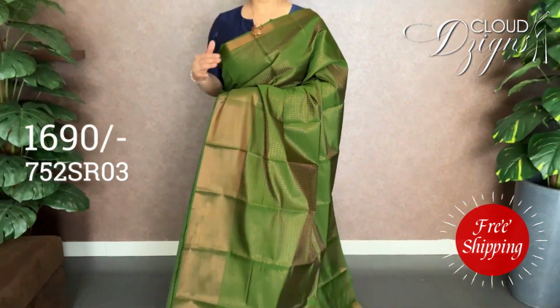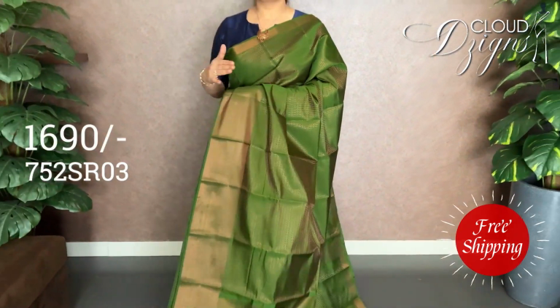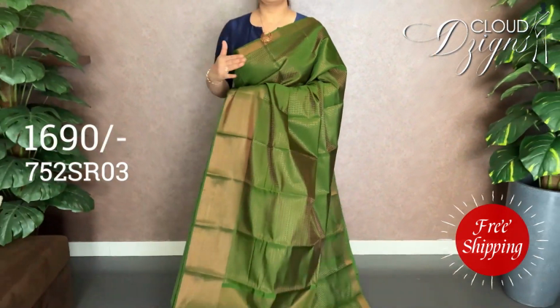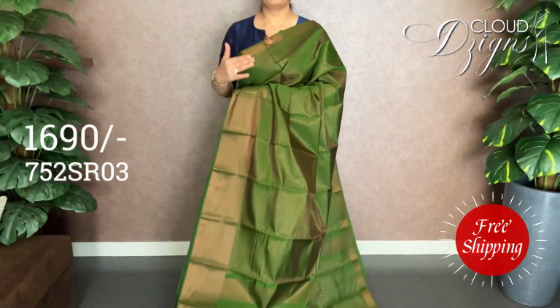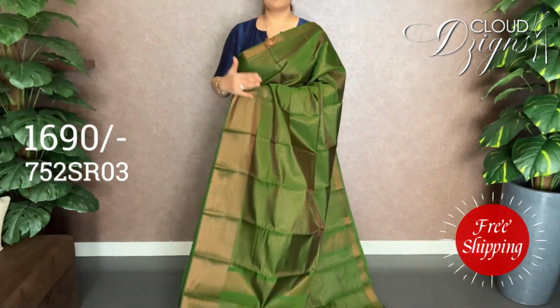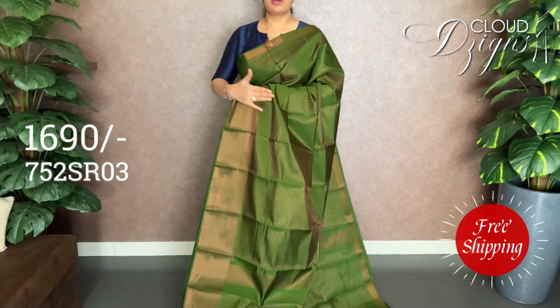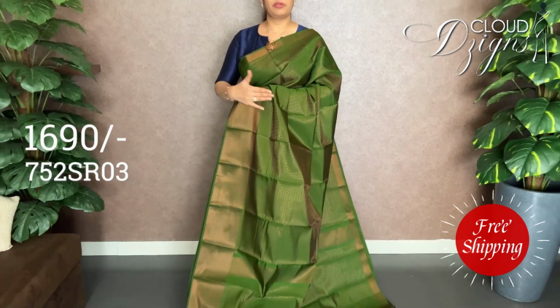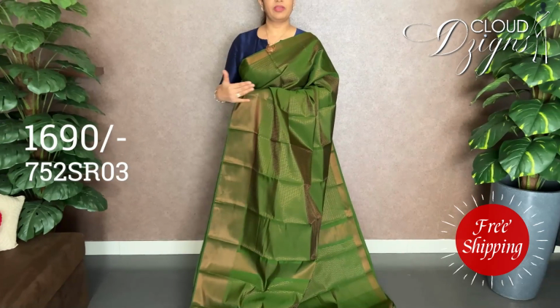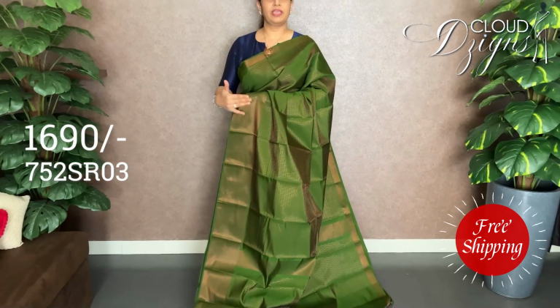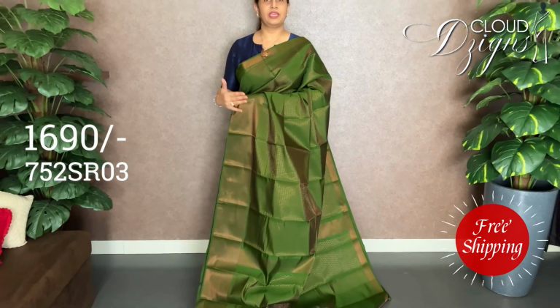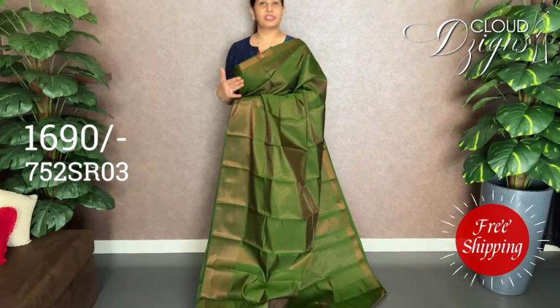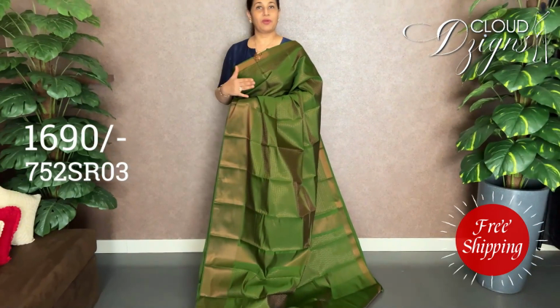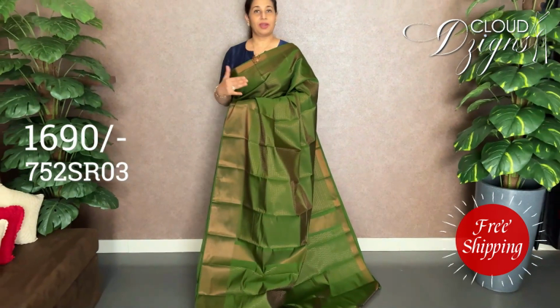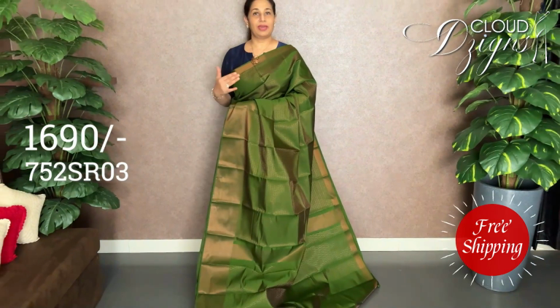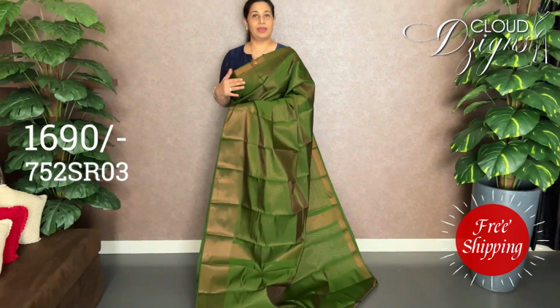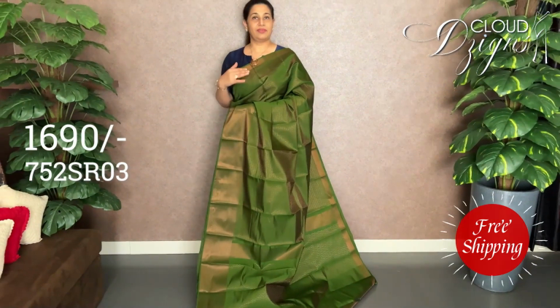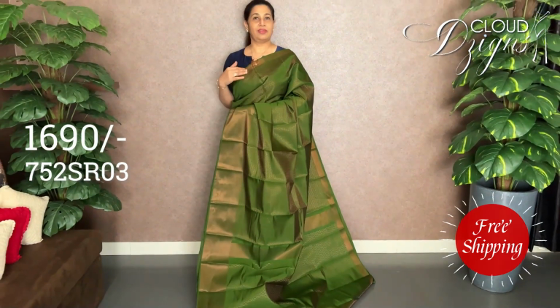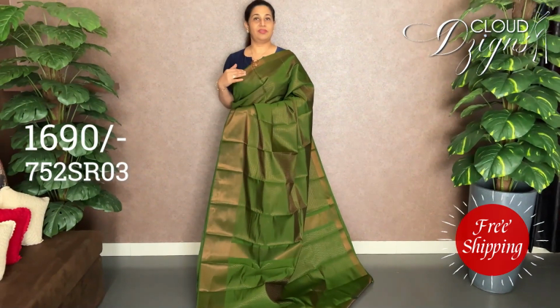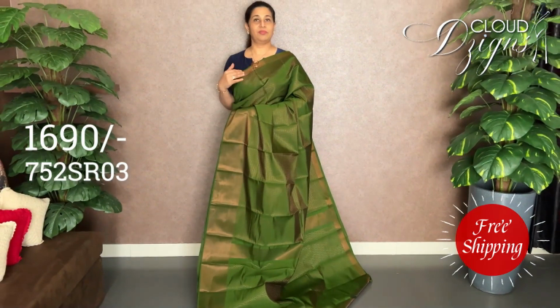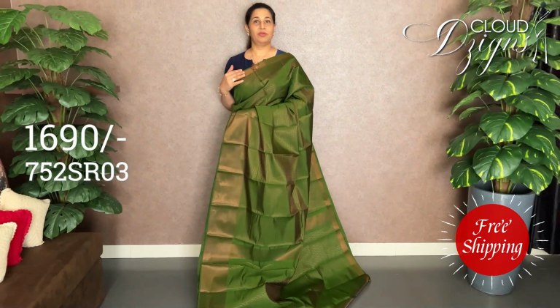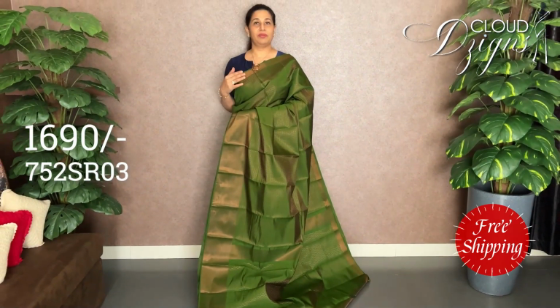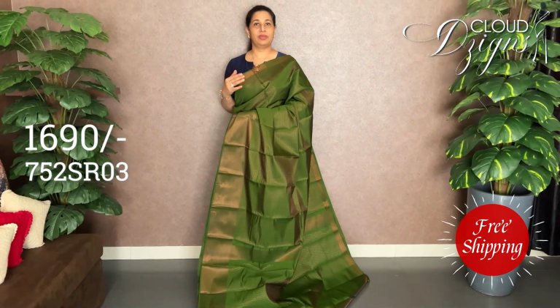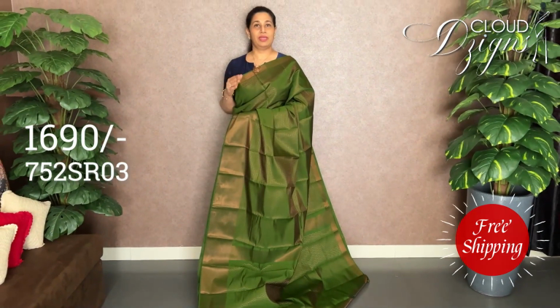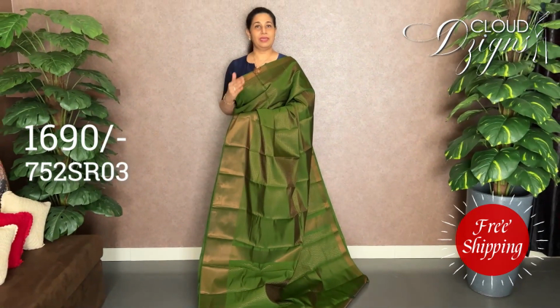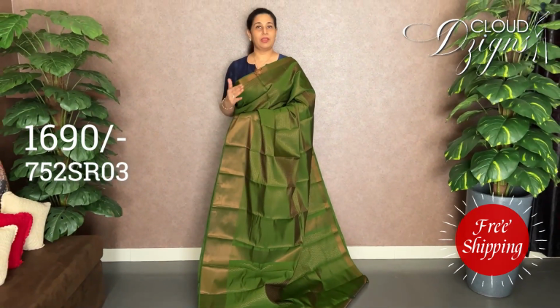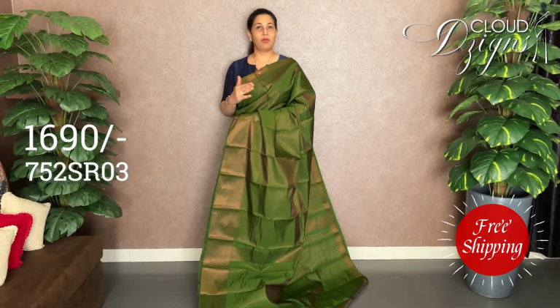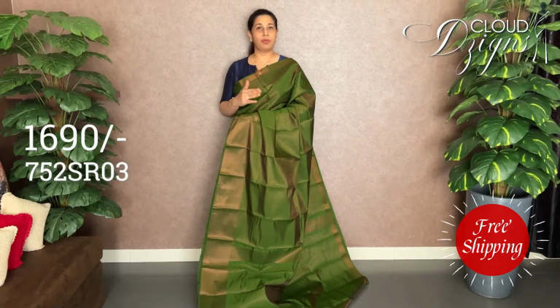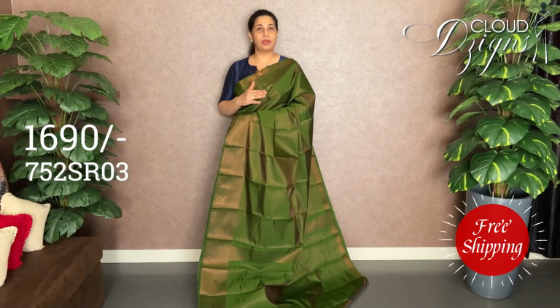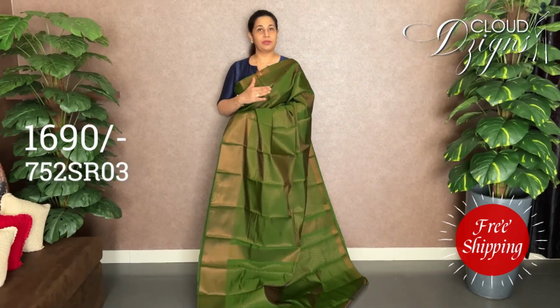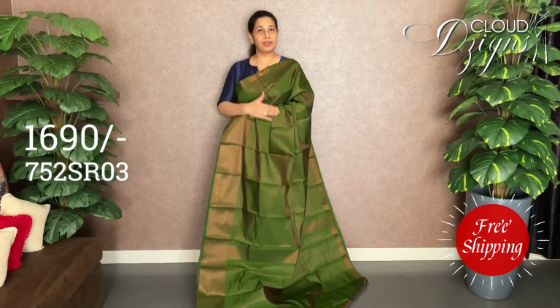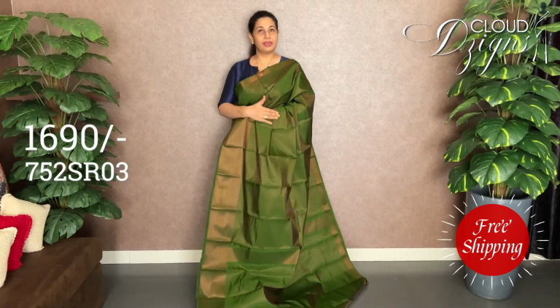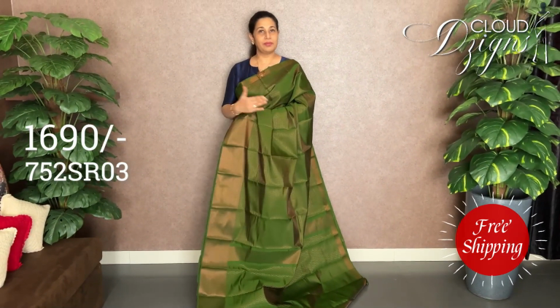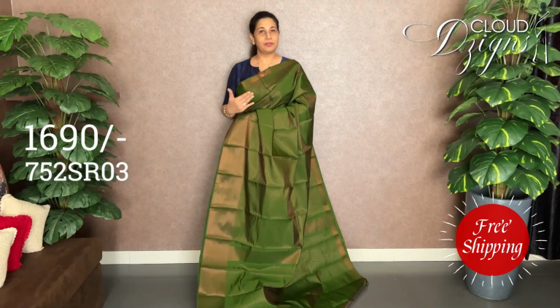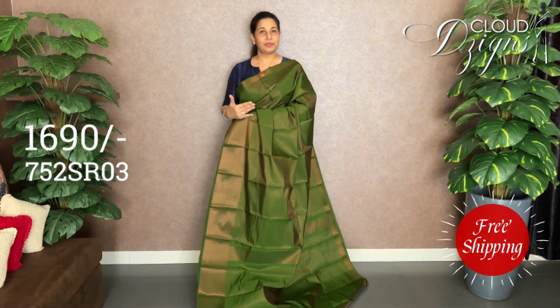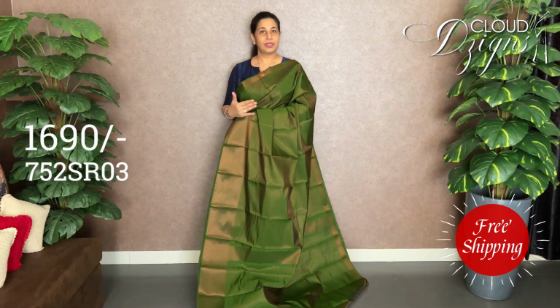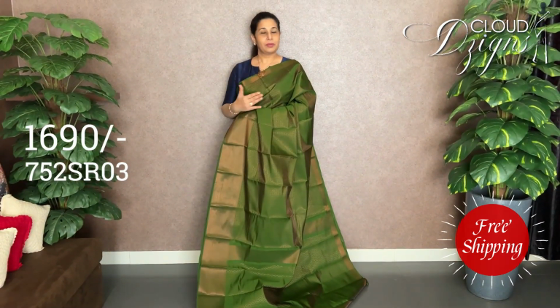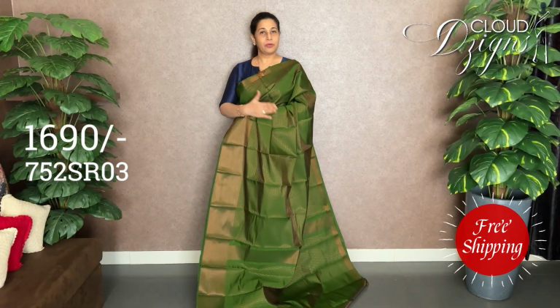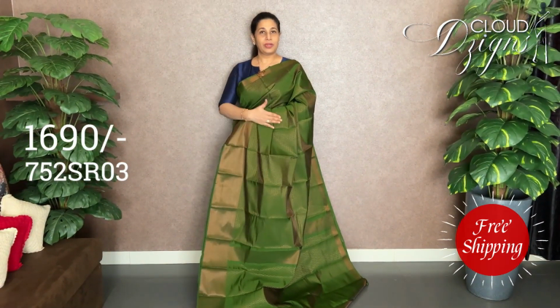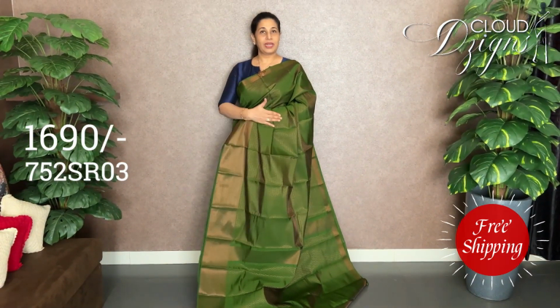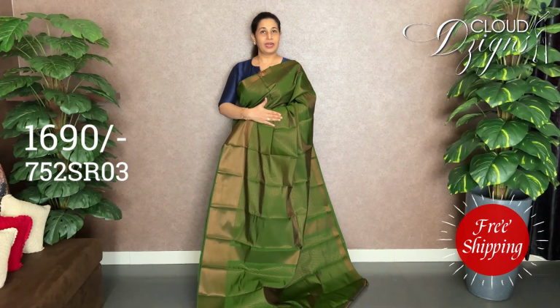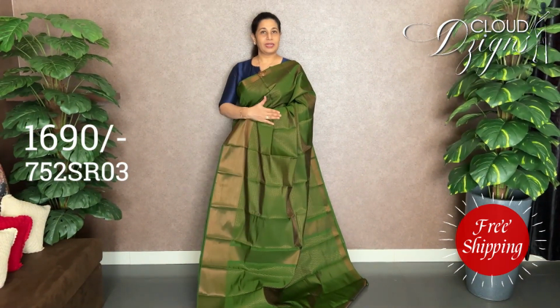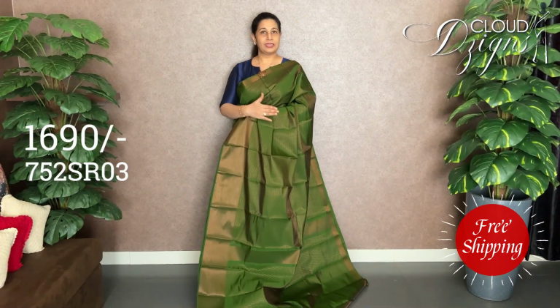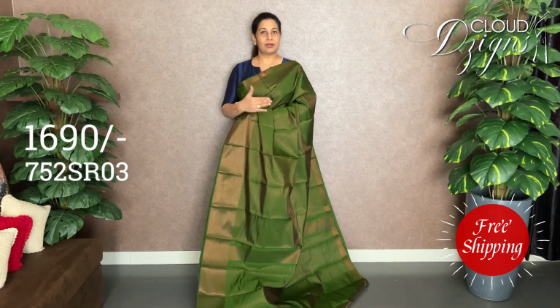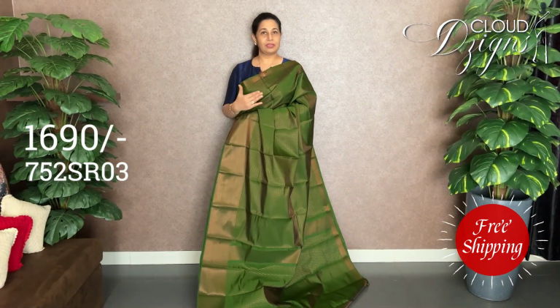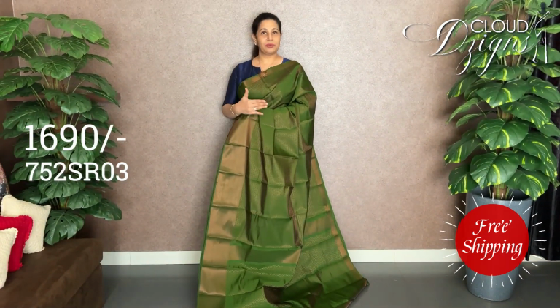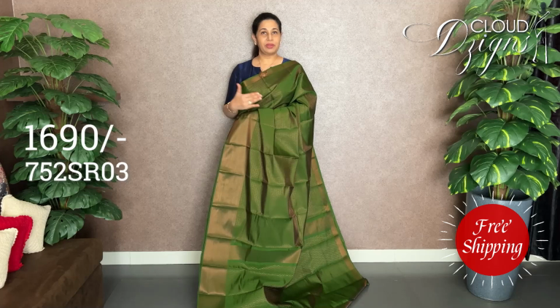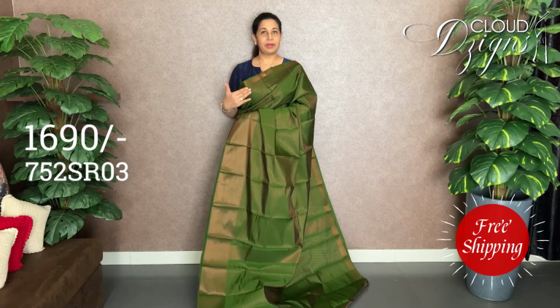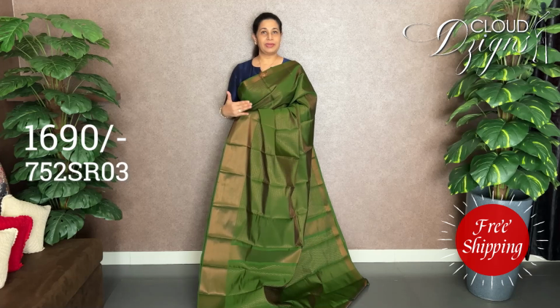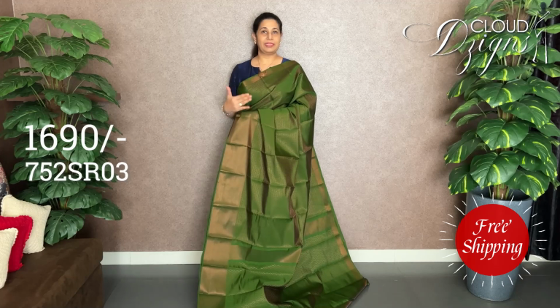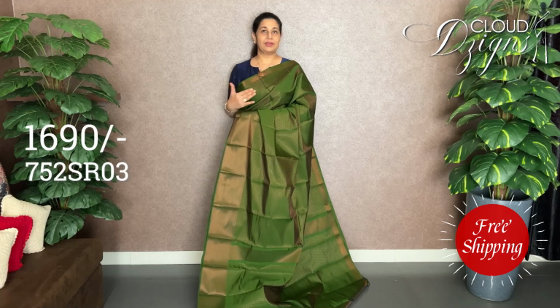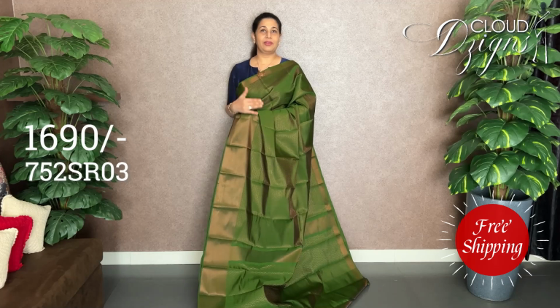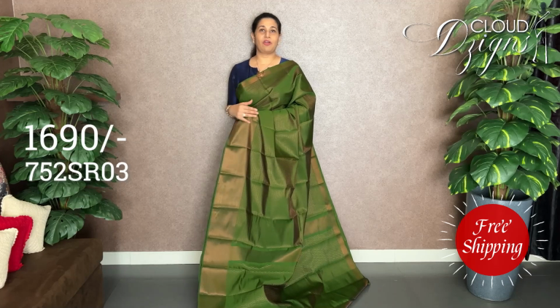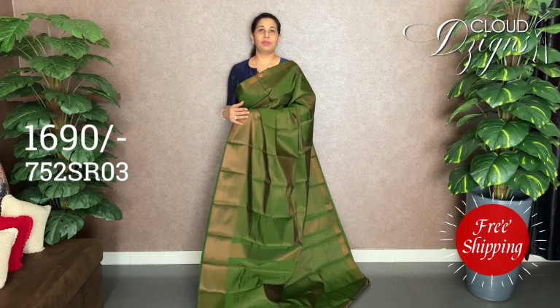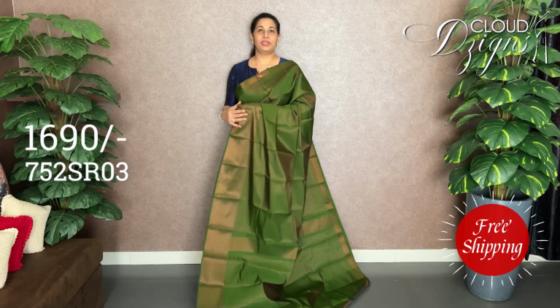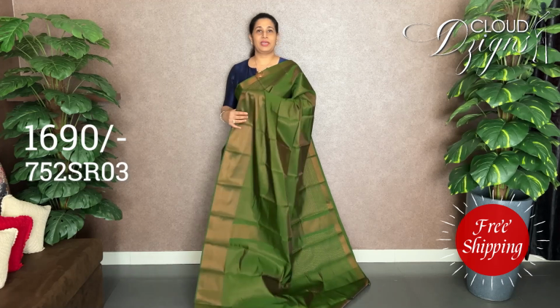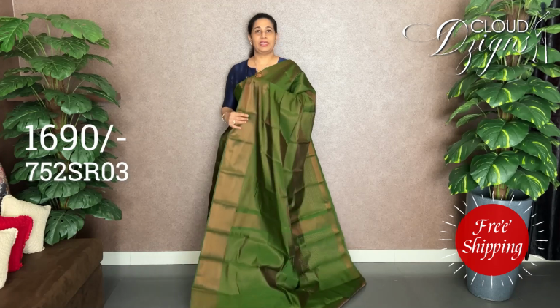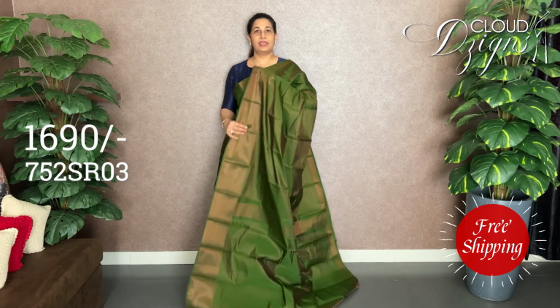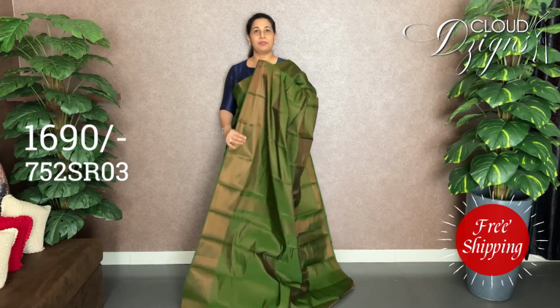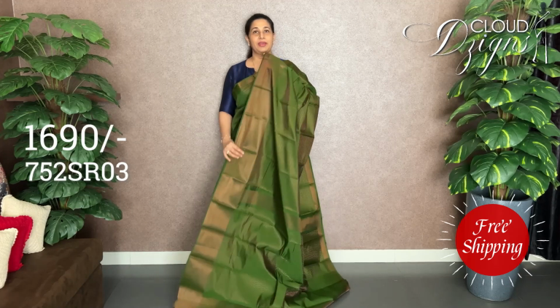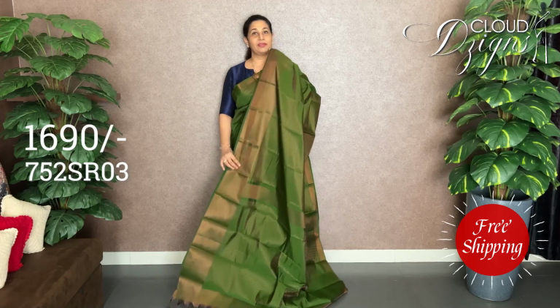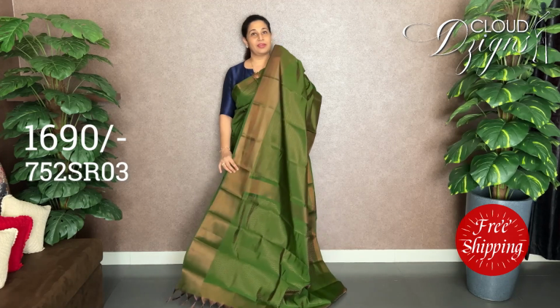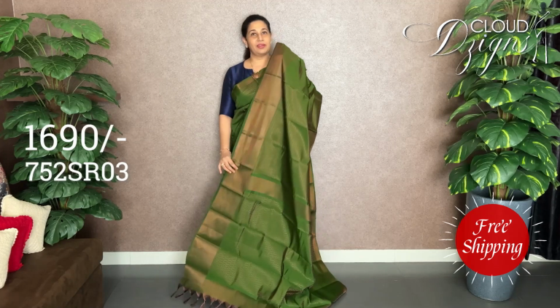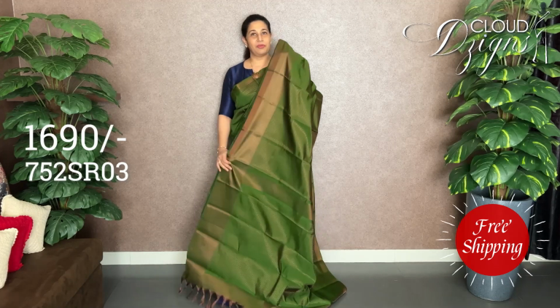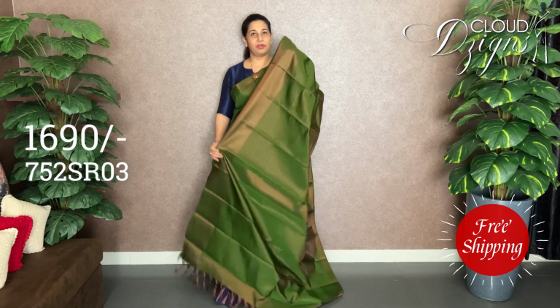It's a greenish, strong side. It's a green color. It's a combination of a blend.